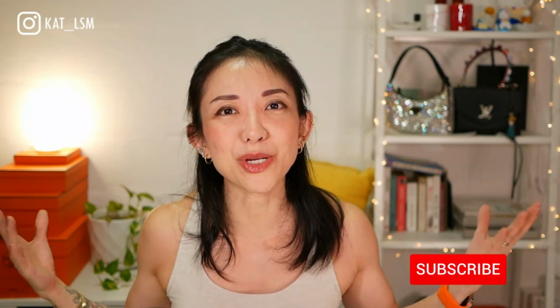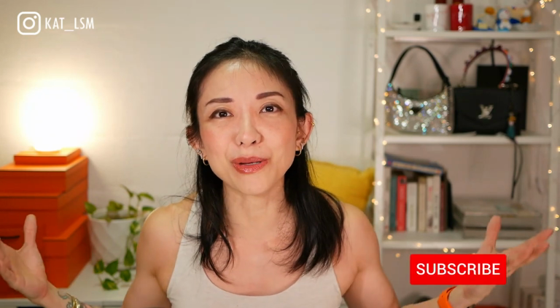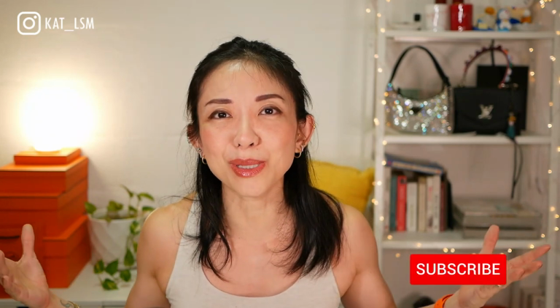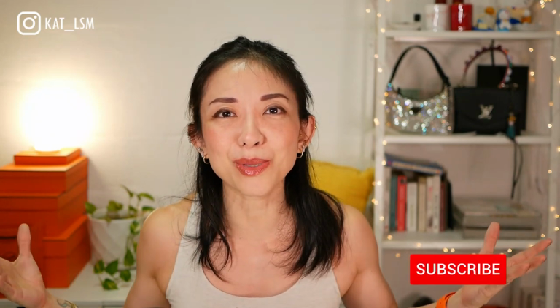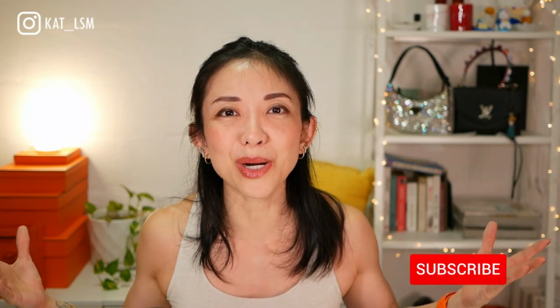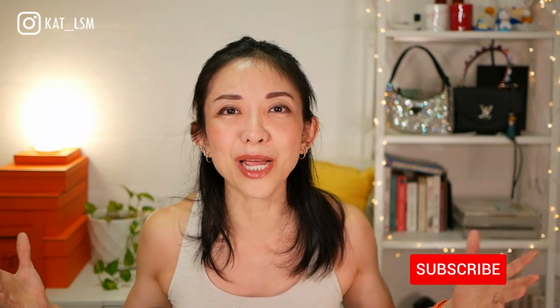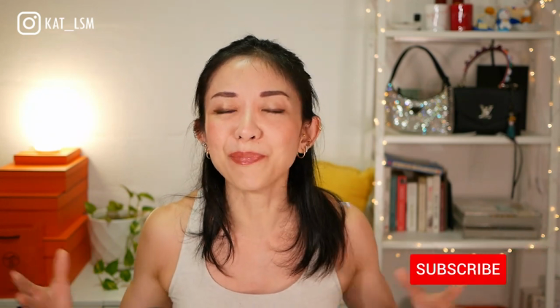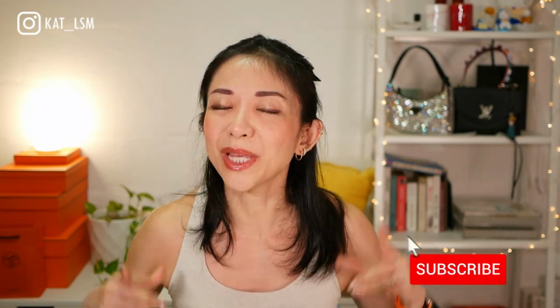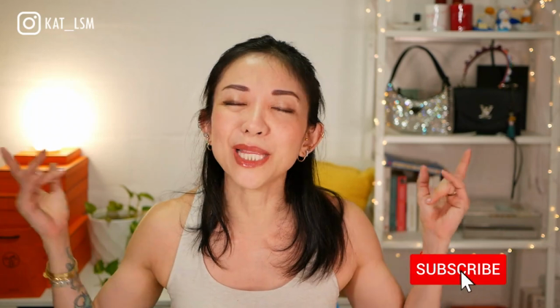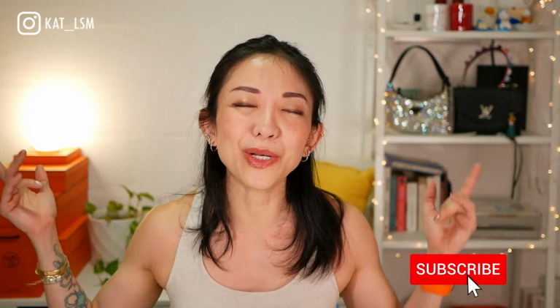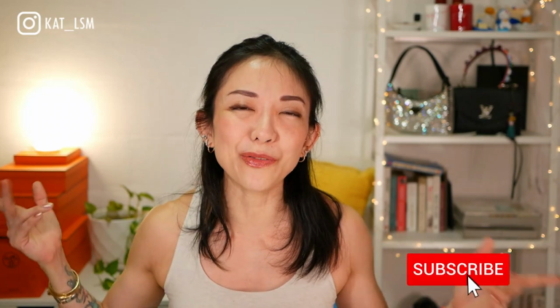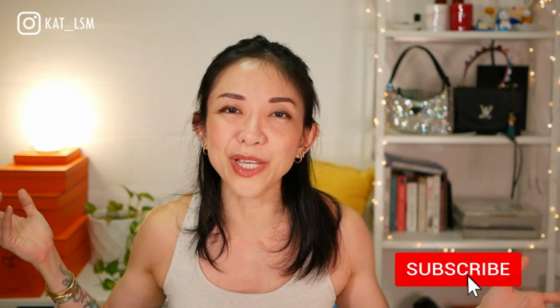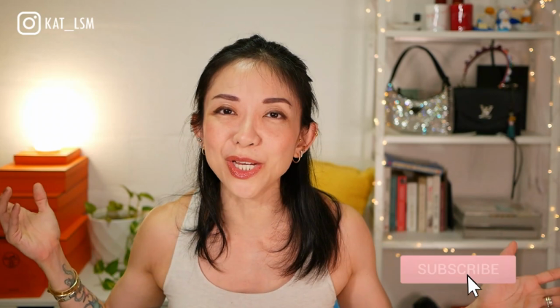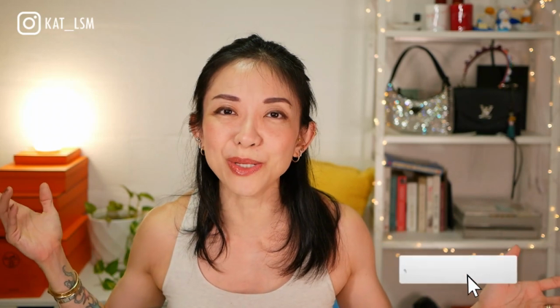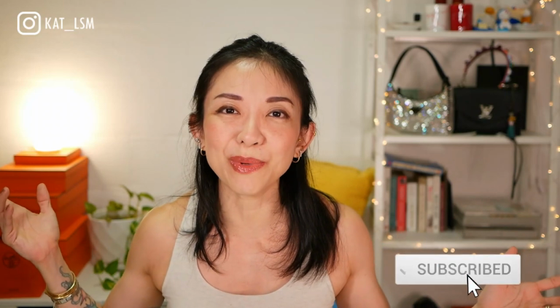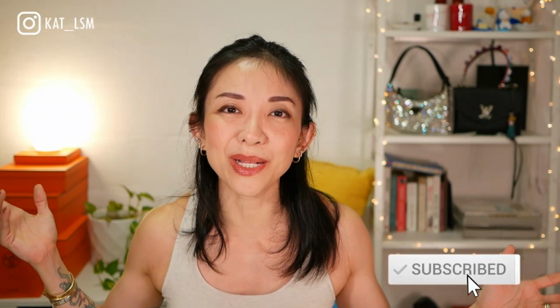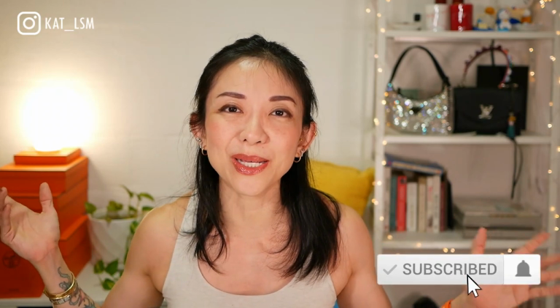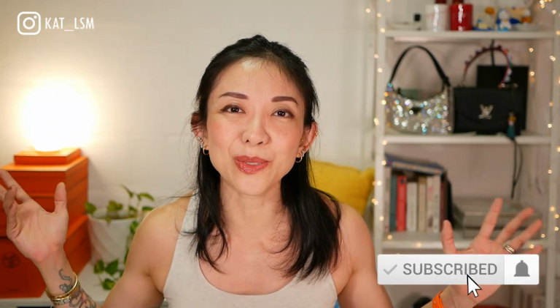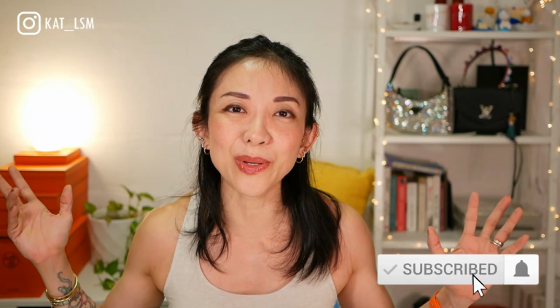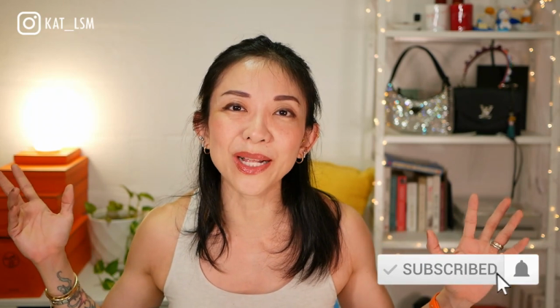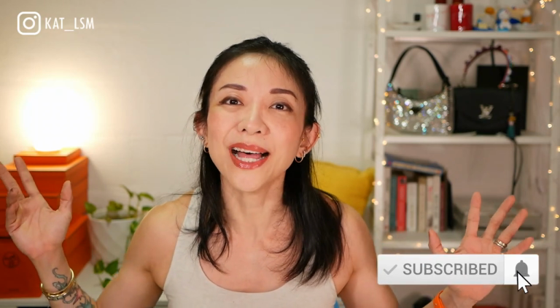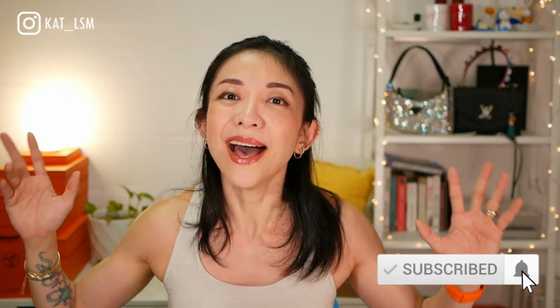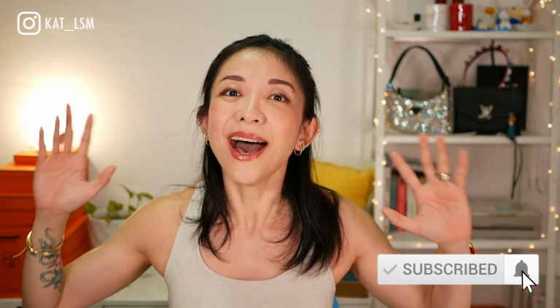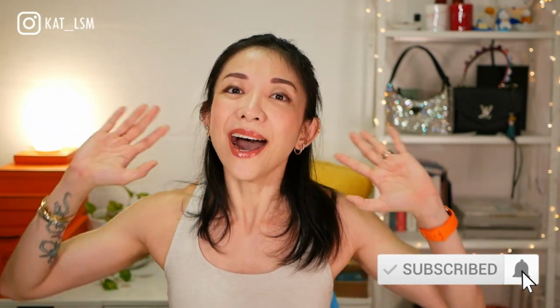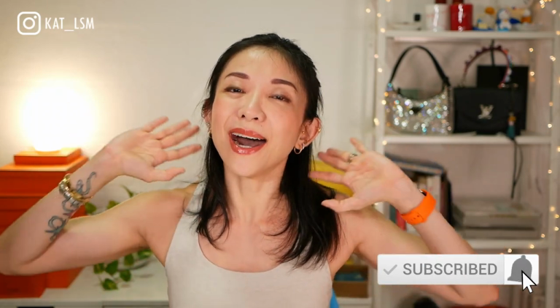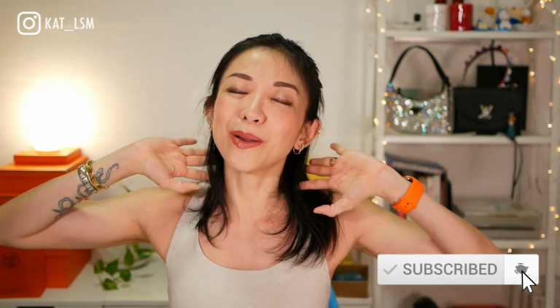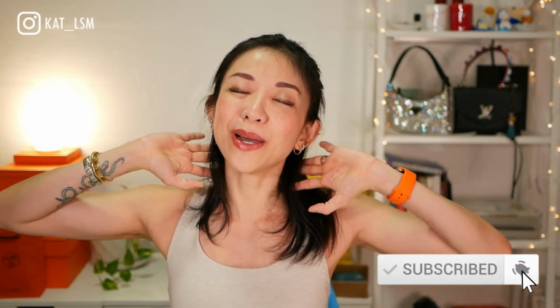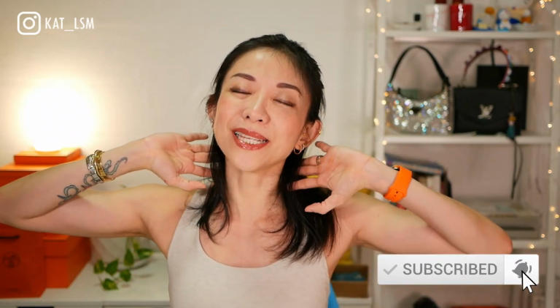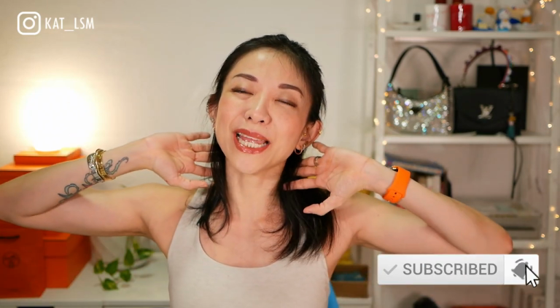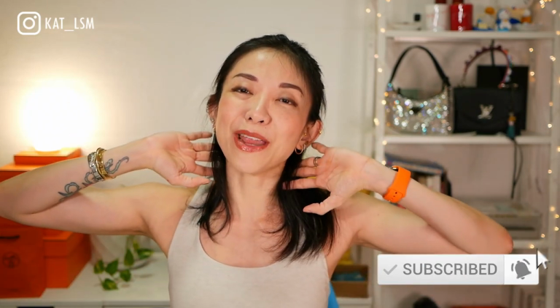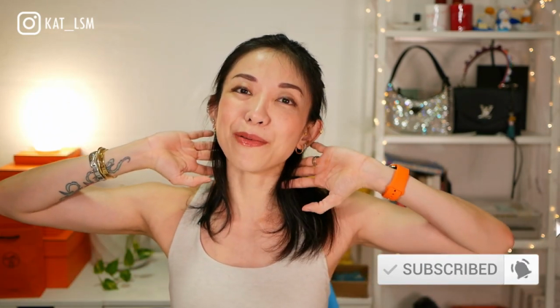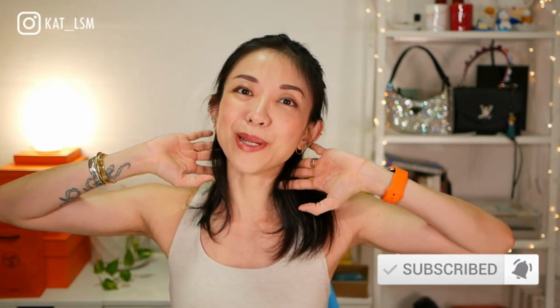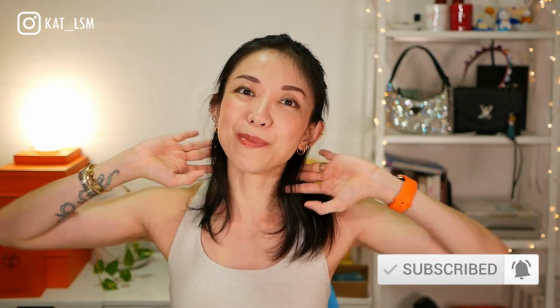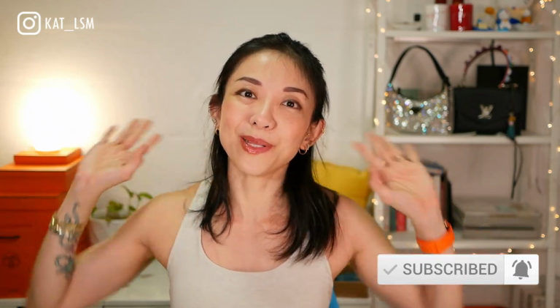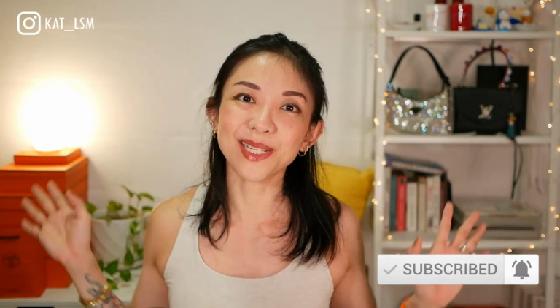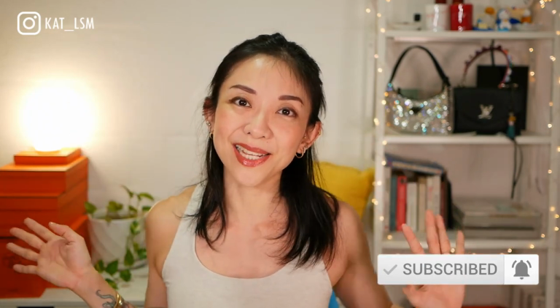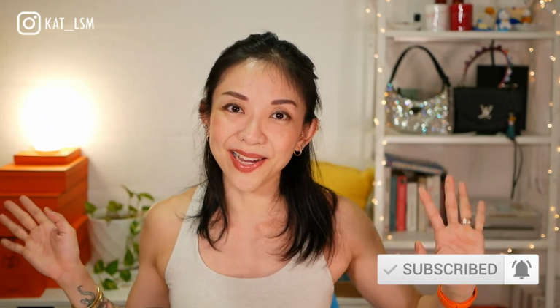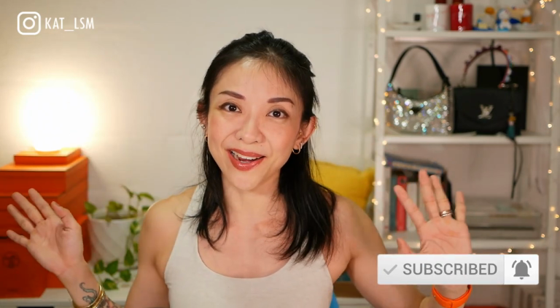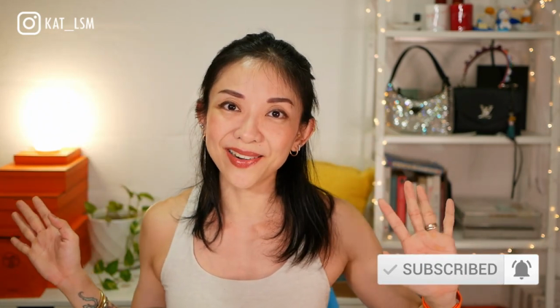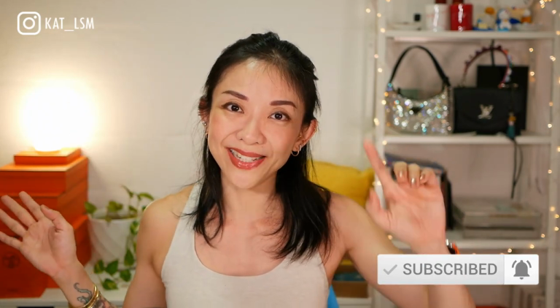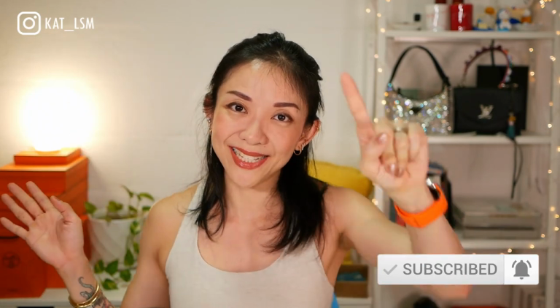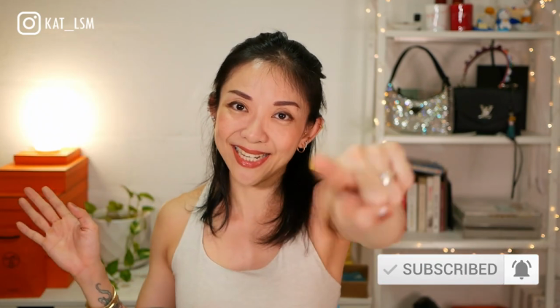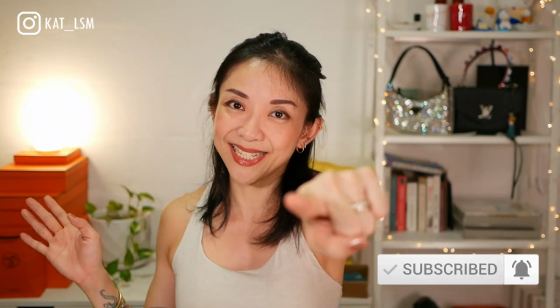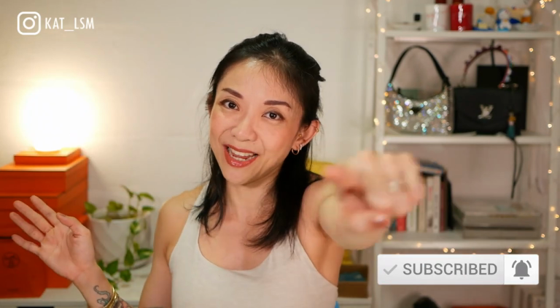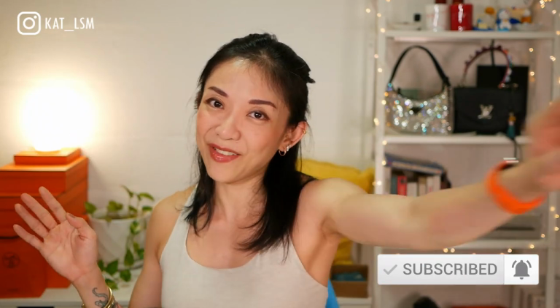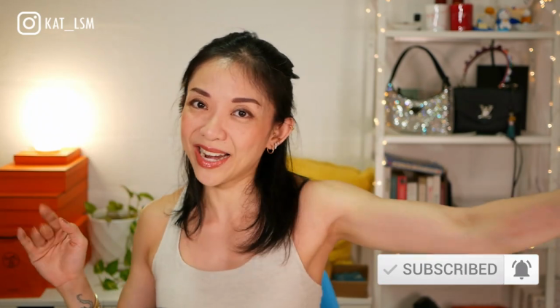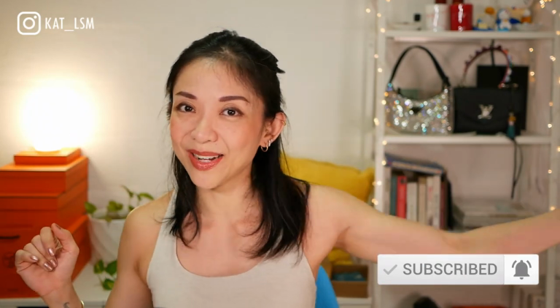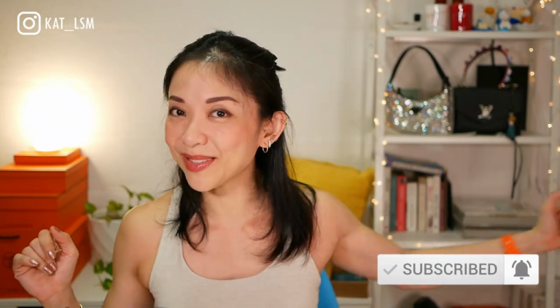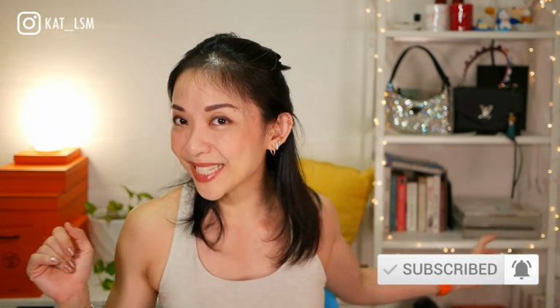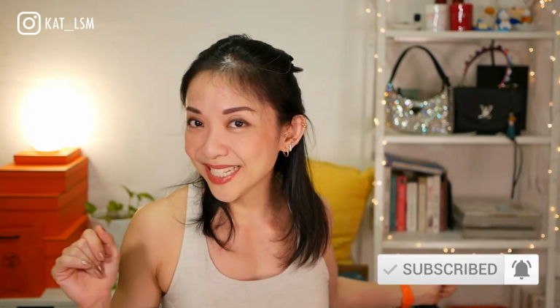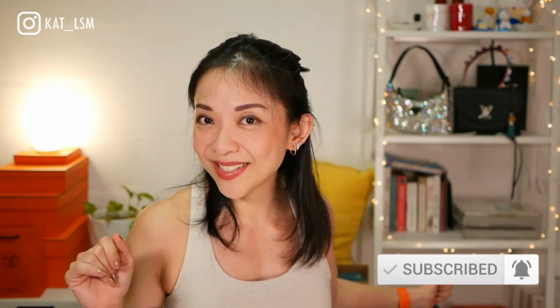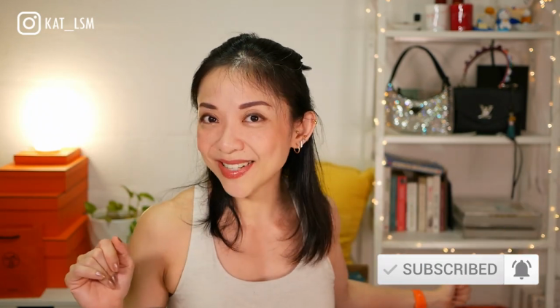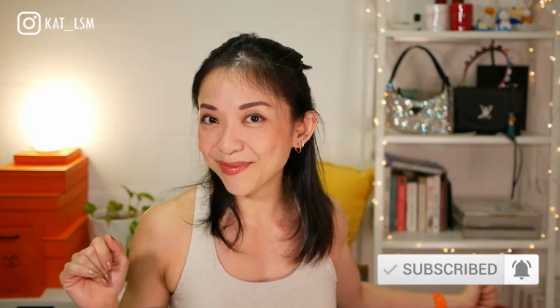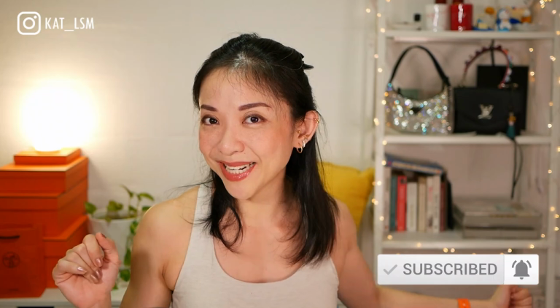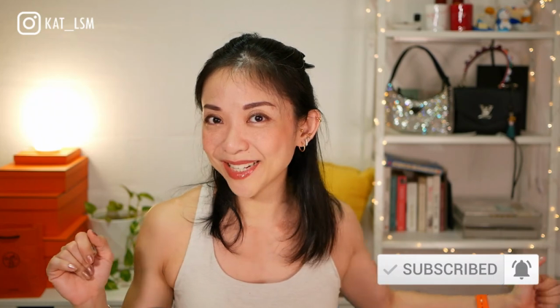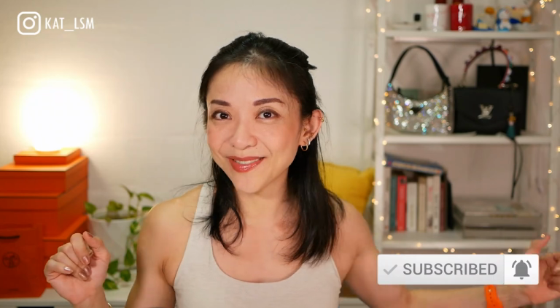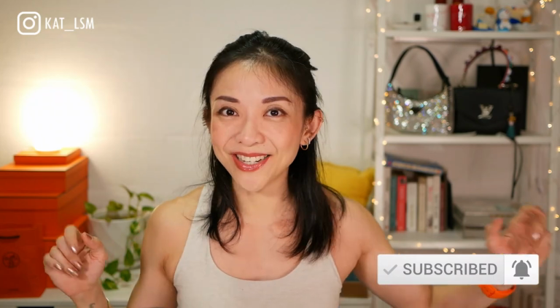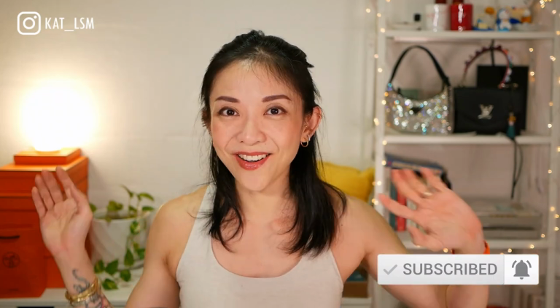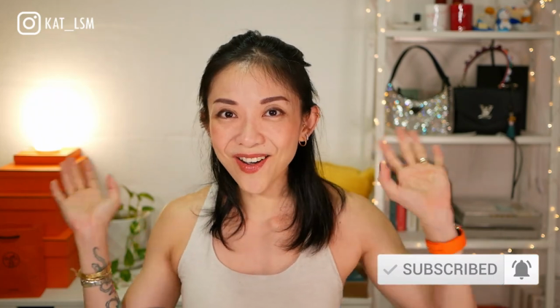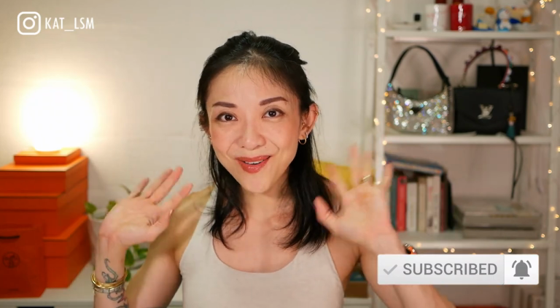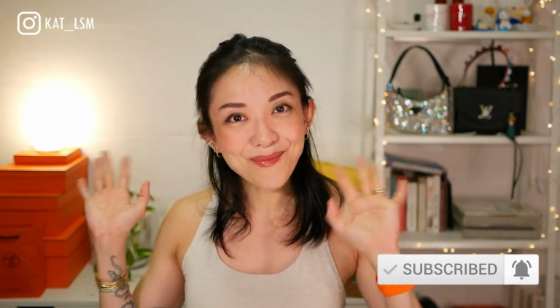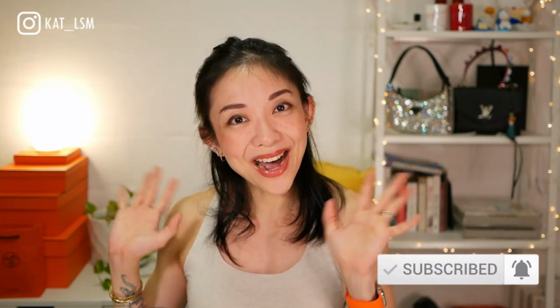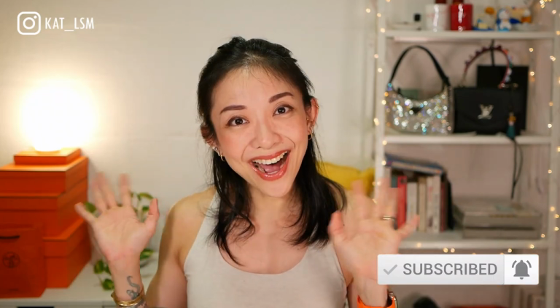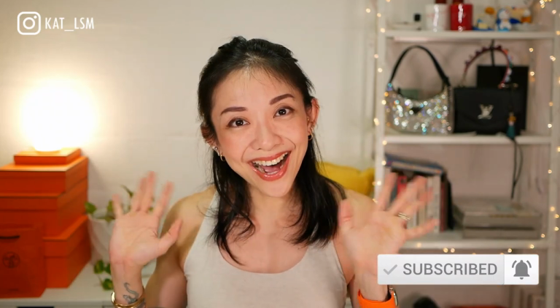Make sure you're subscribed and hit that notification bell as well. Otherwise, everyone, please take care, stay safe, and I'll see you in my next video. Bye!